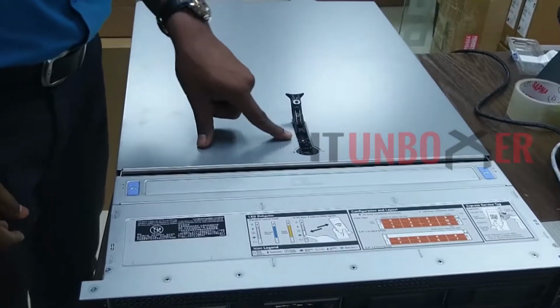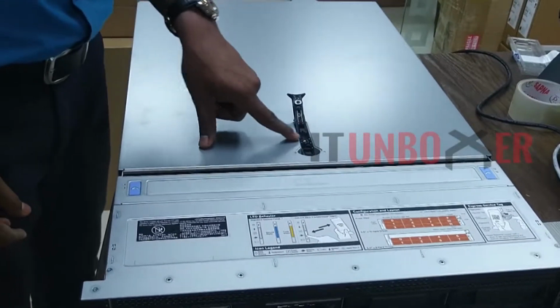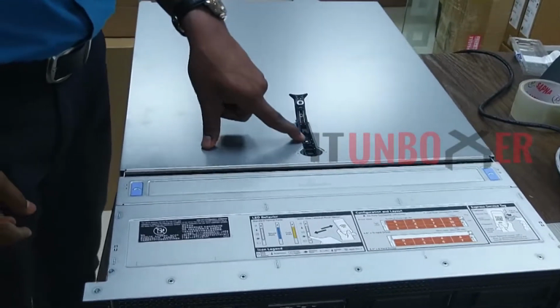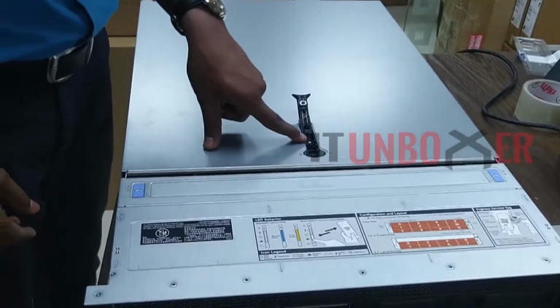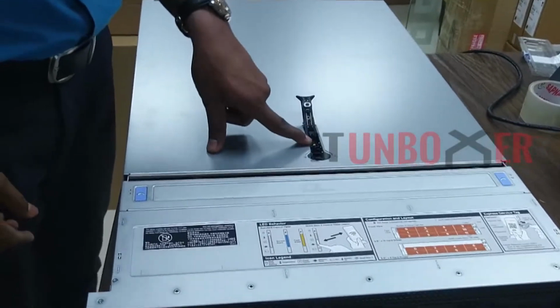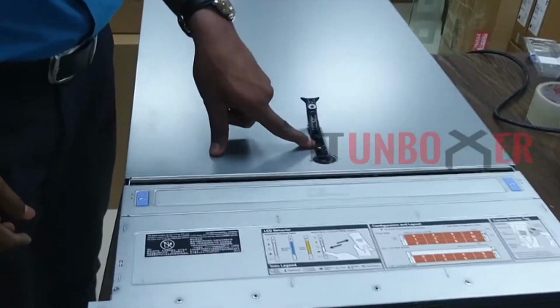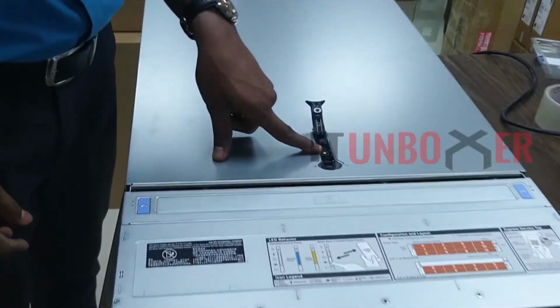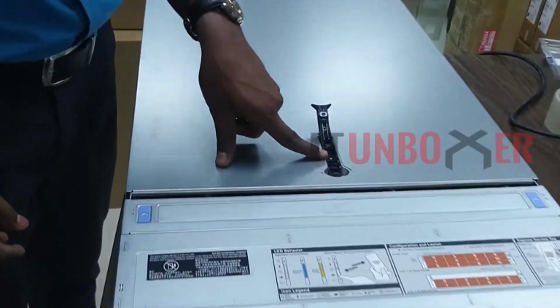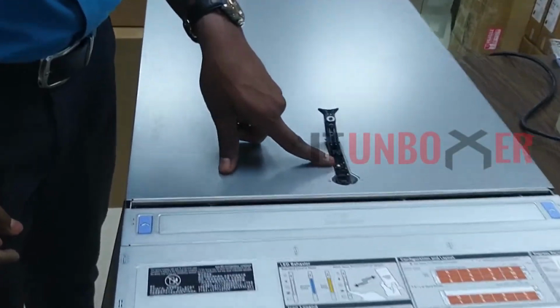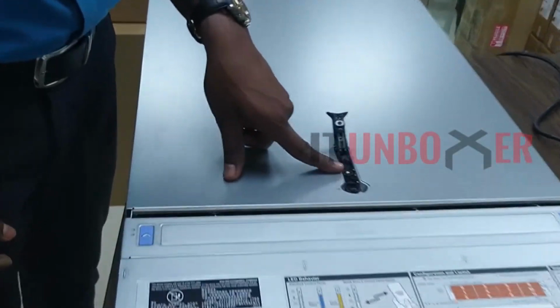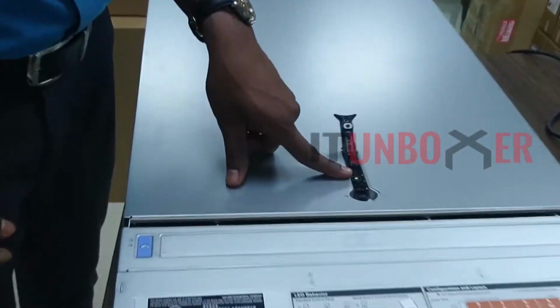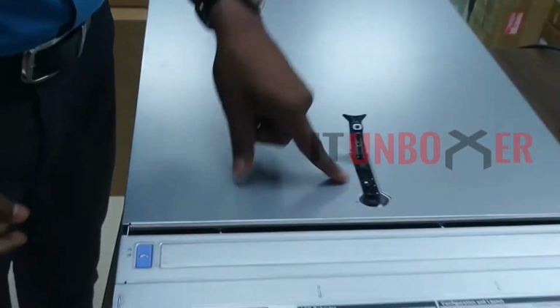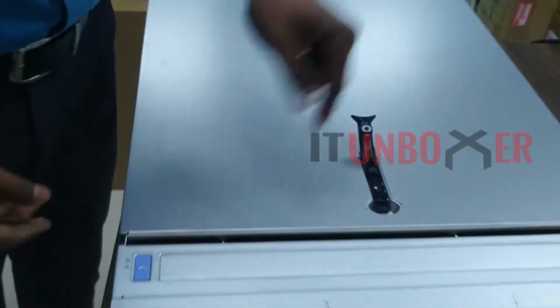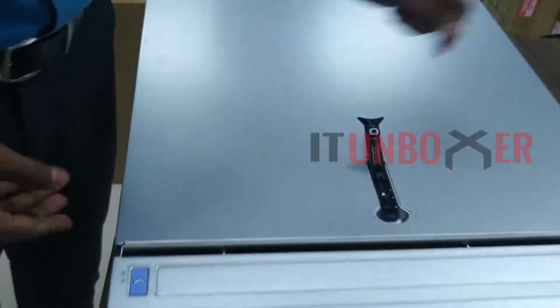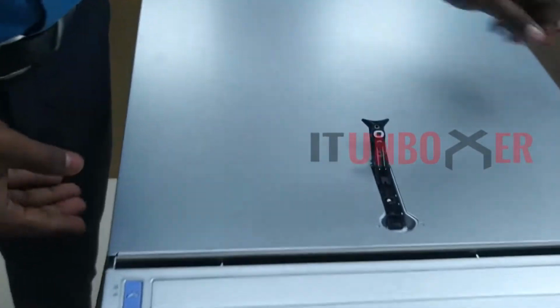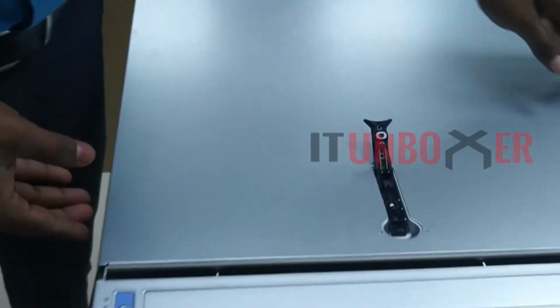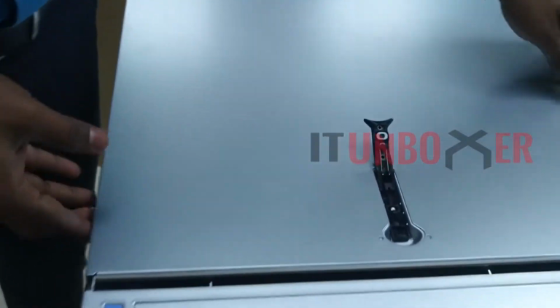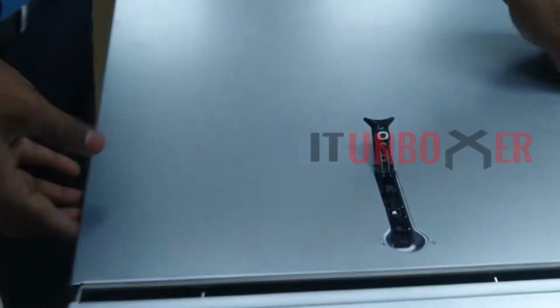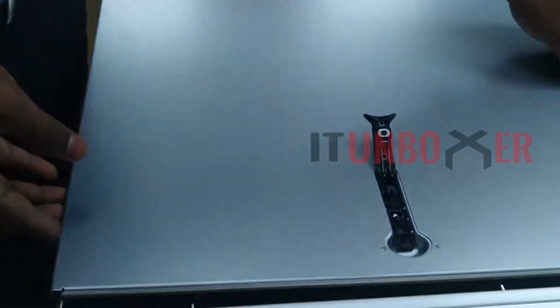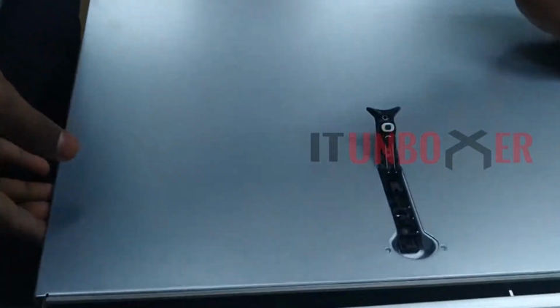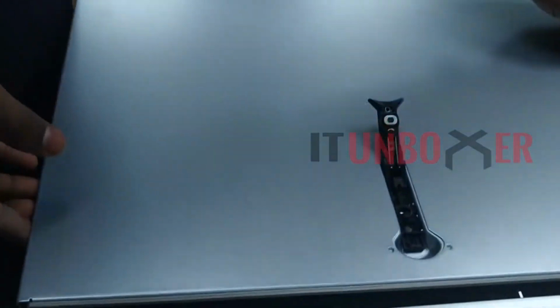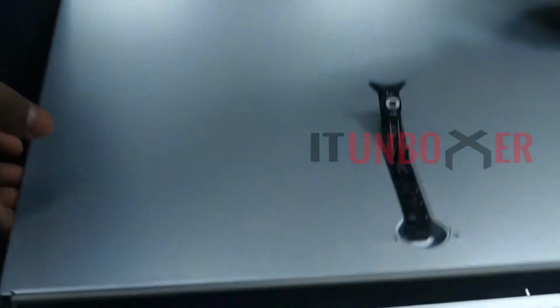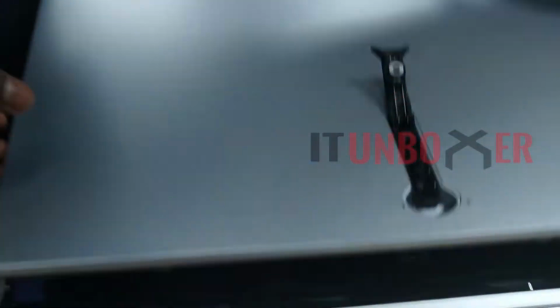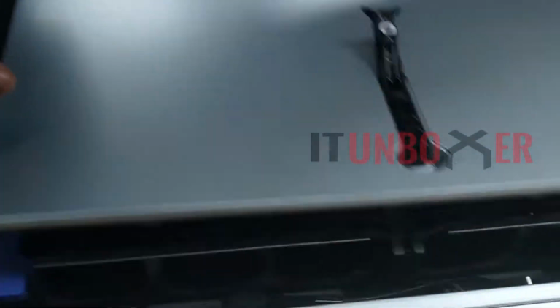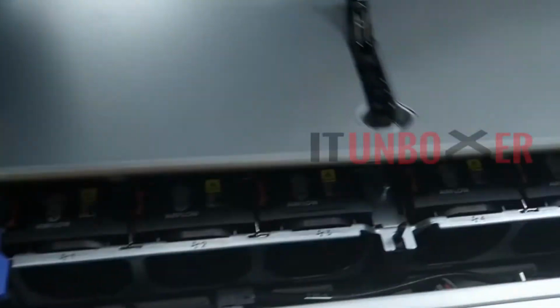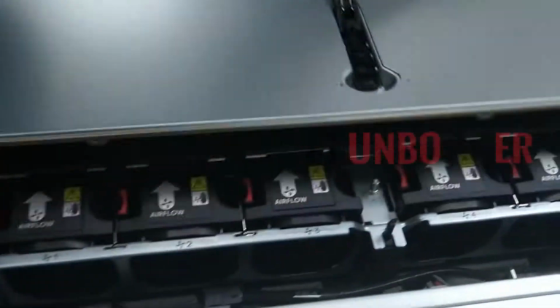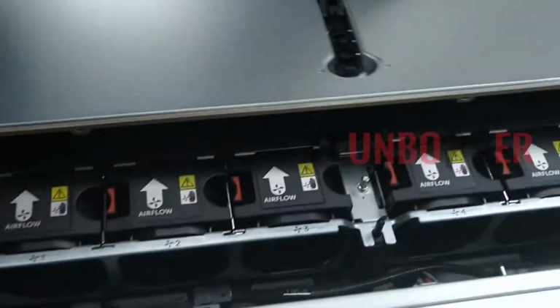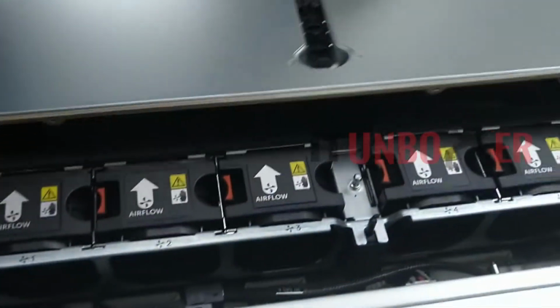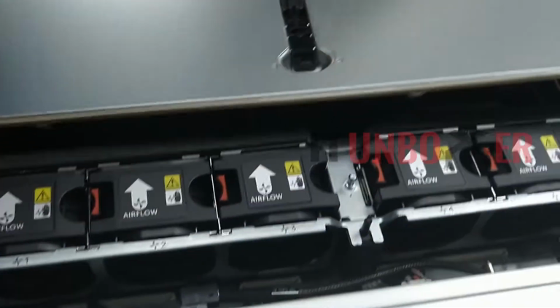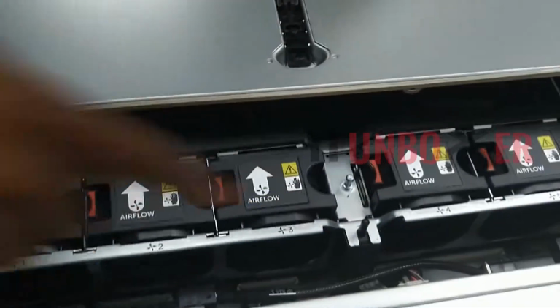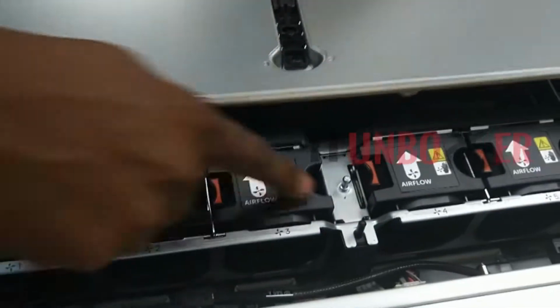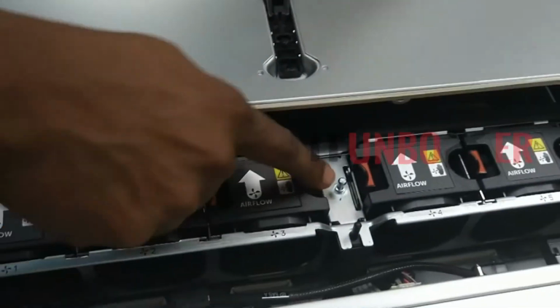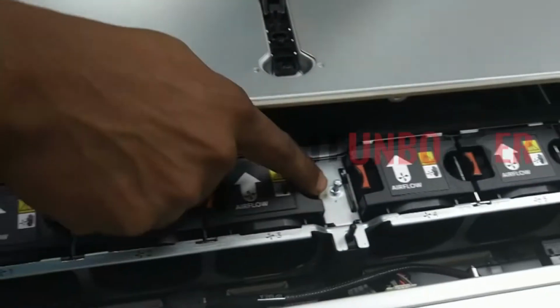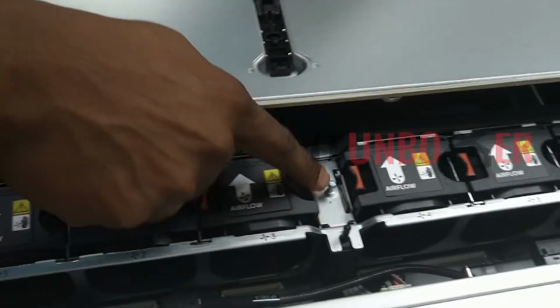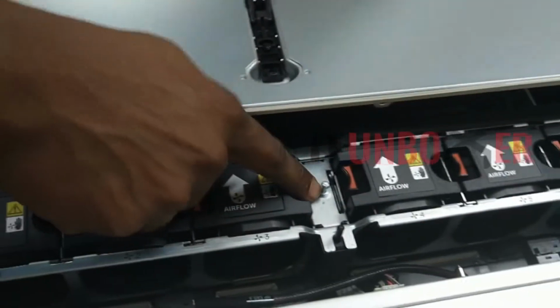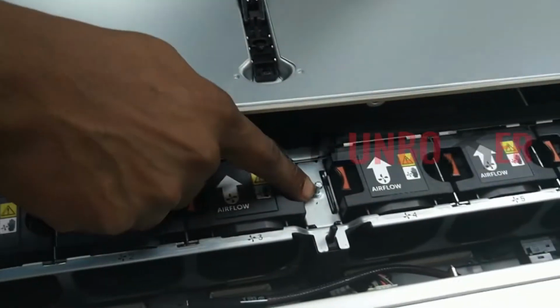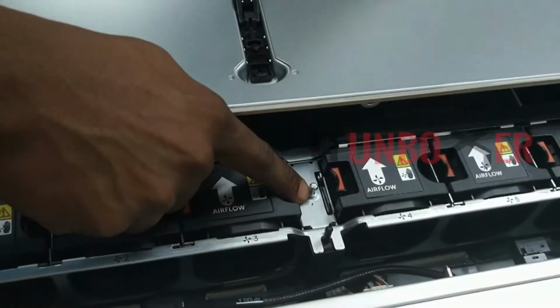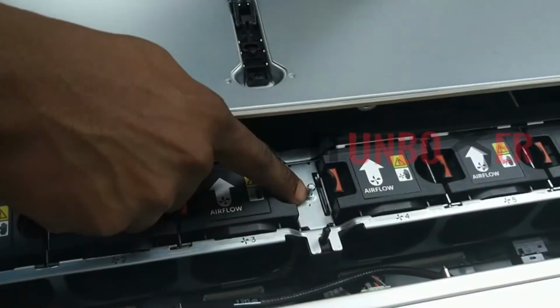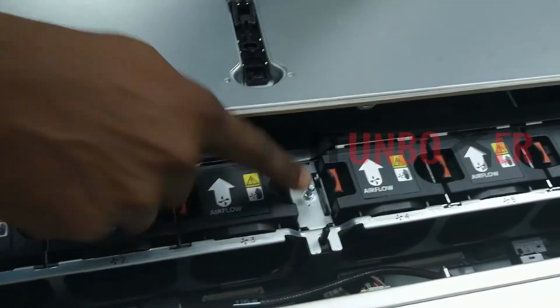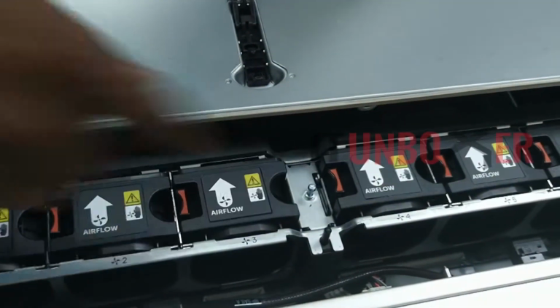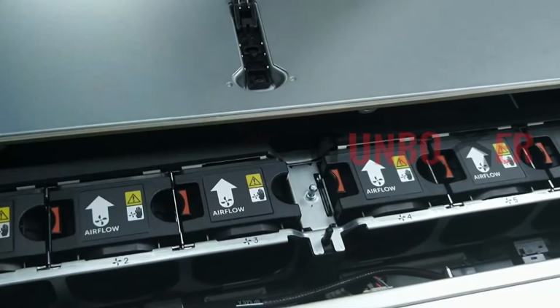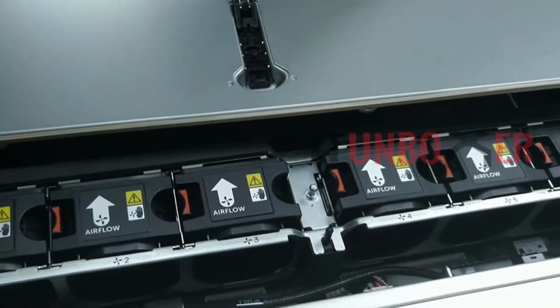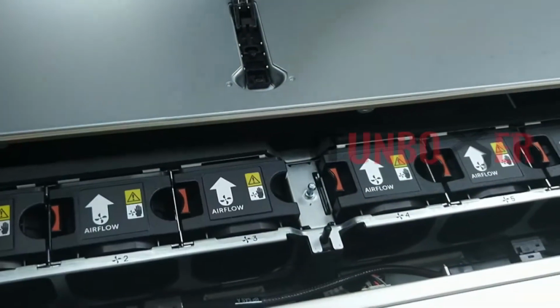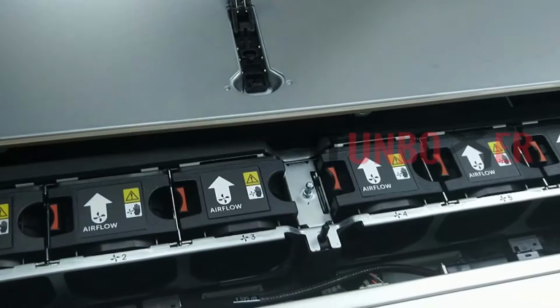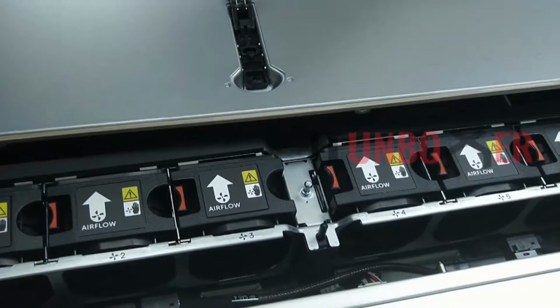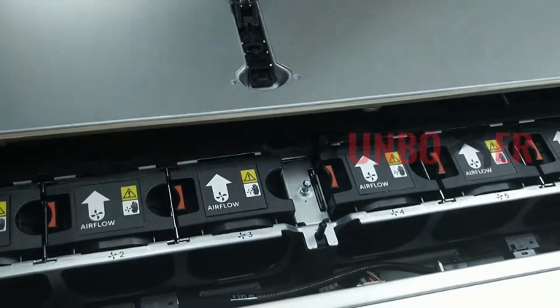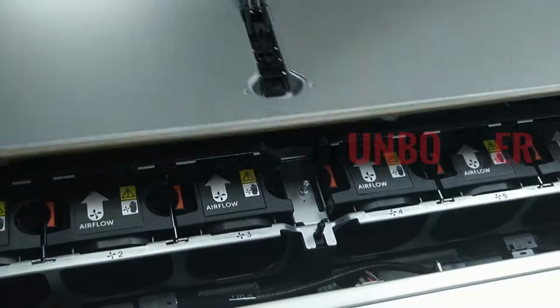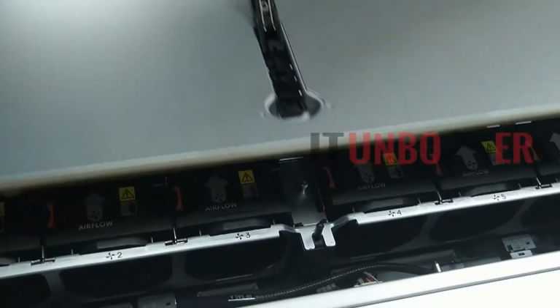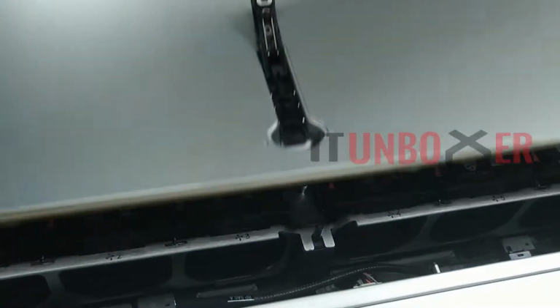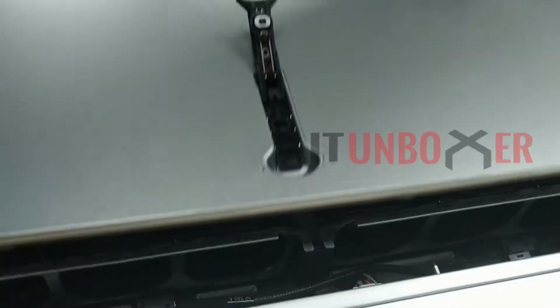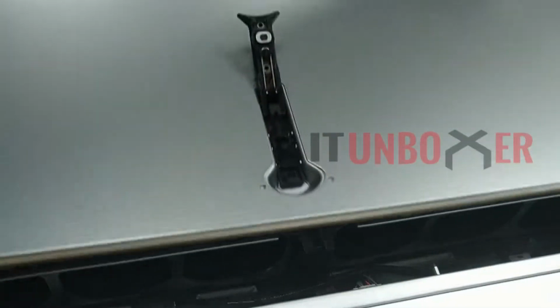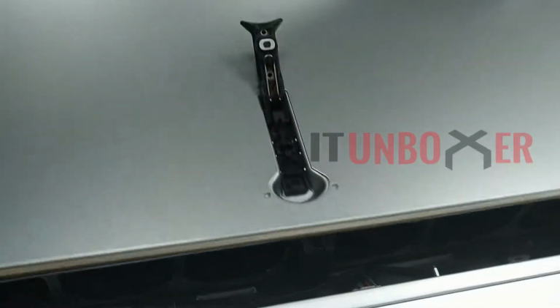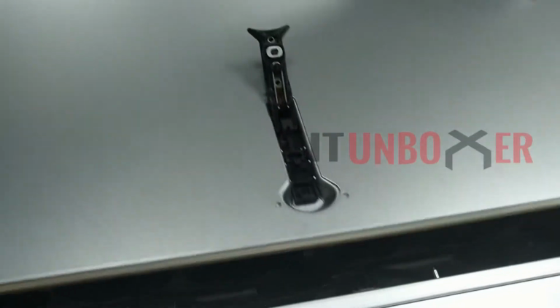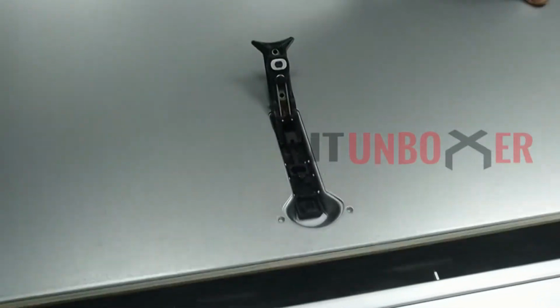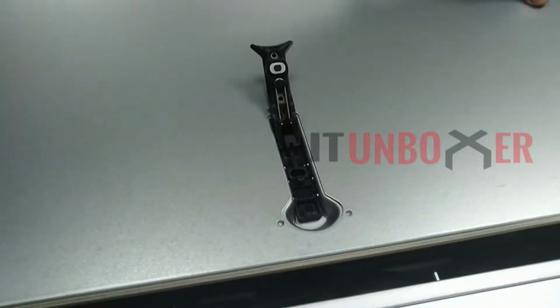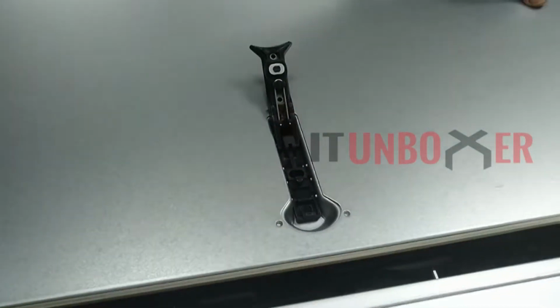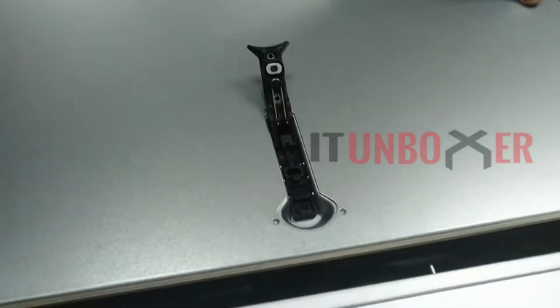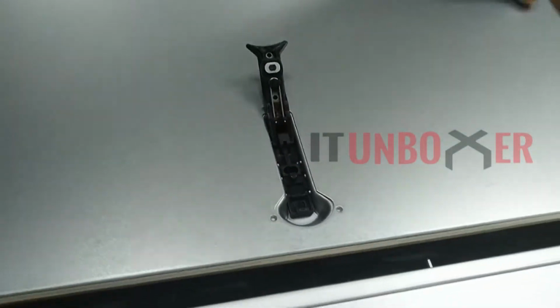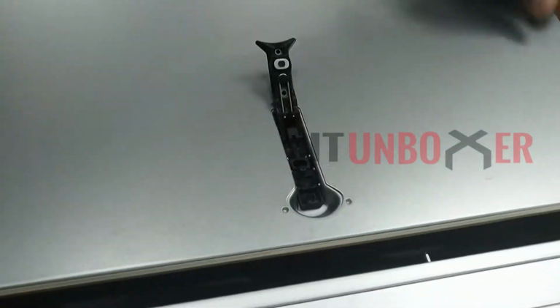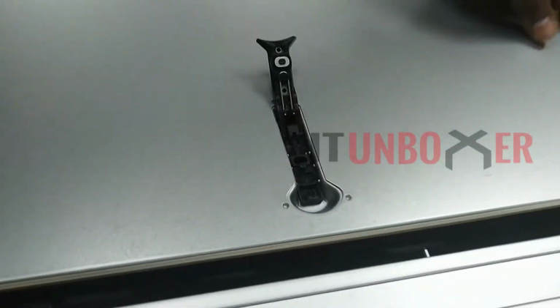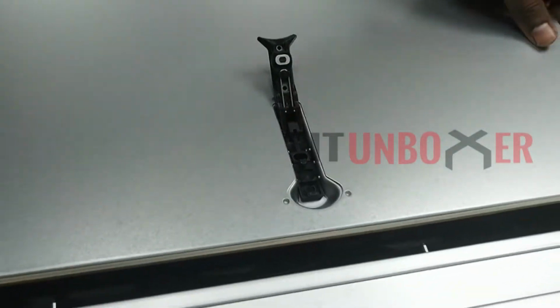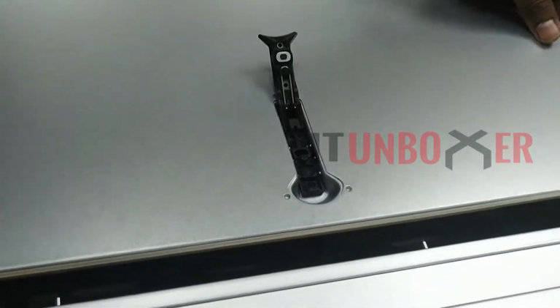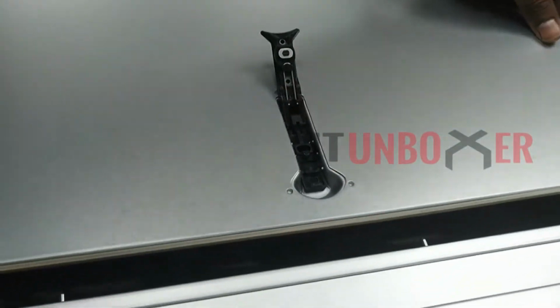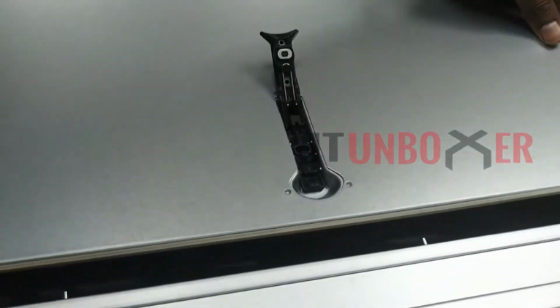There is a notch which should be aligned properly while closing the server slide cover — place it over the notch and screw it in.